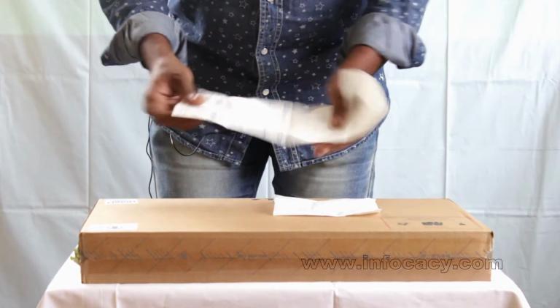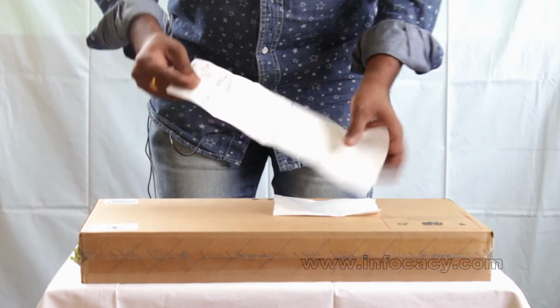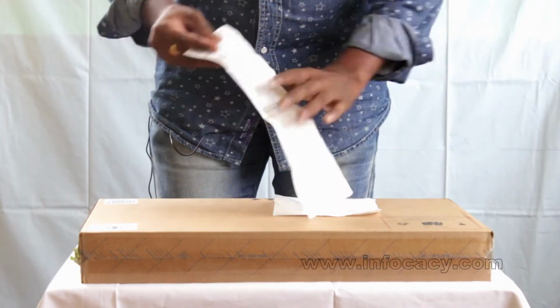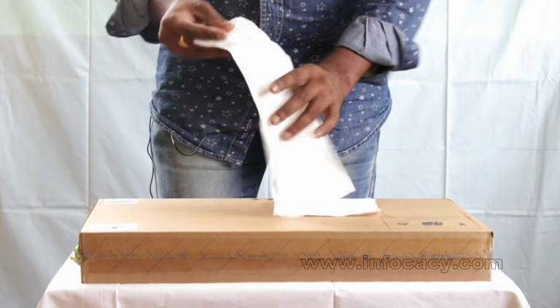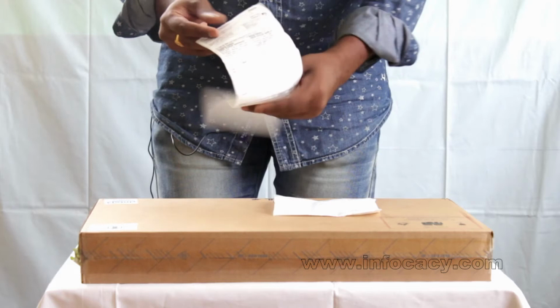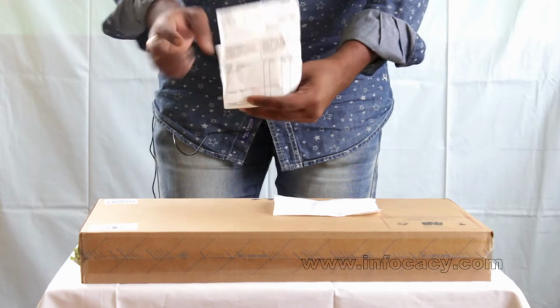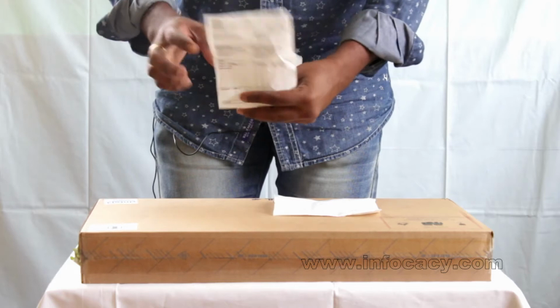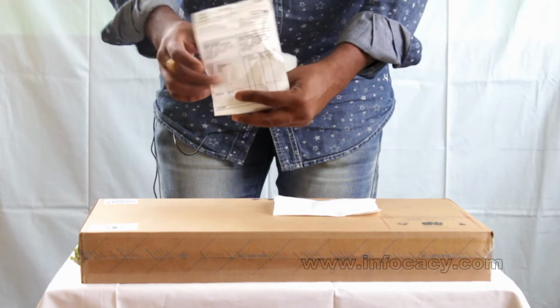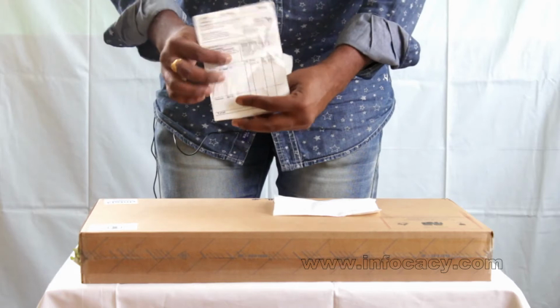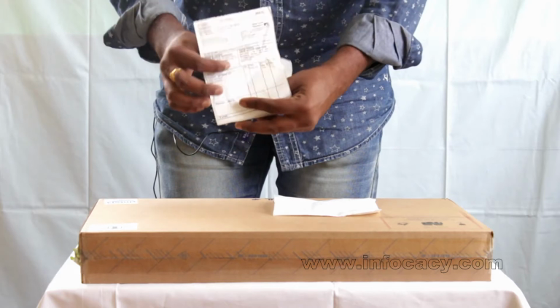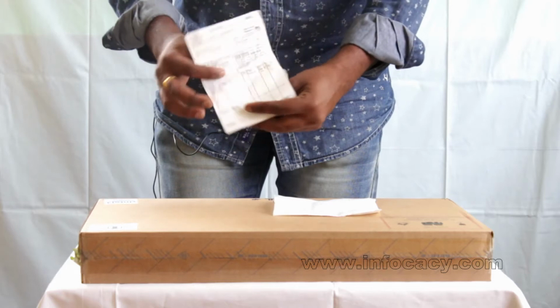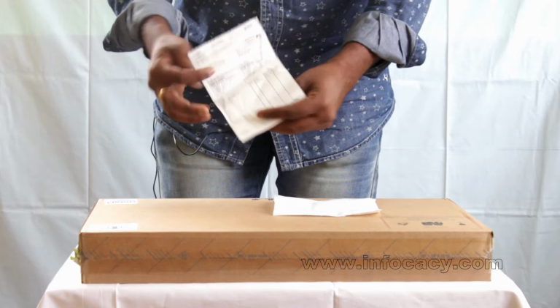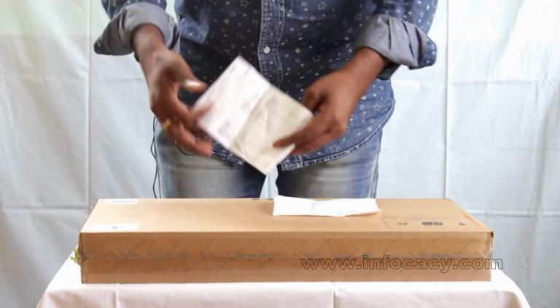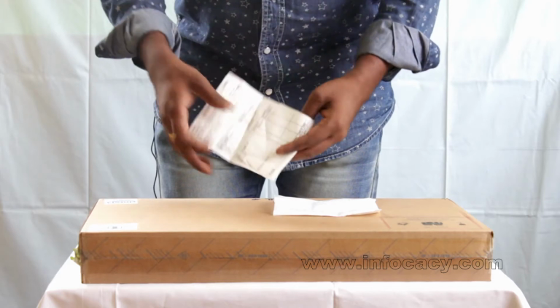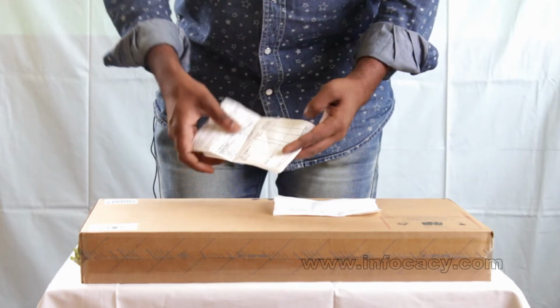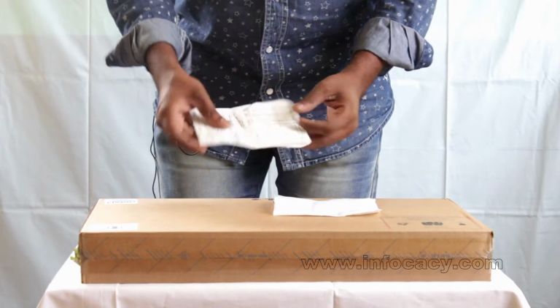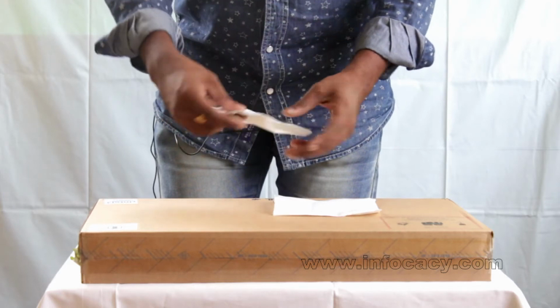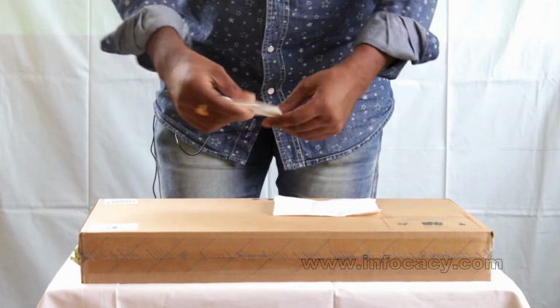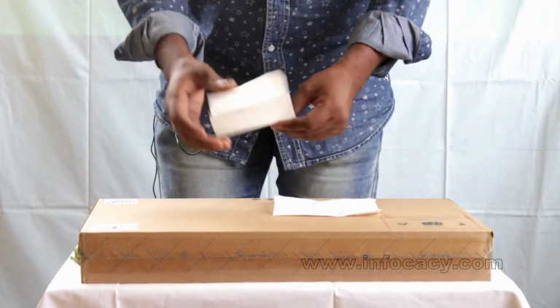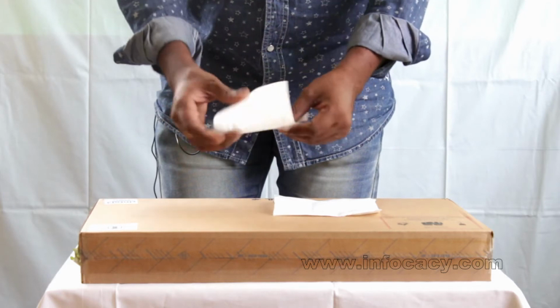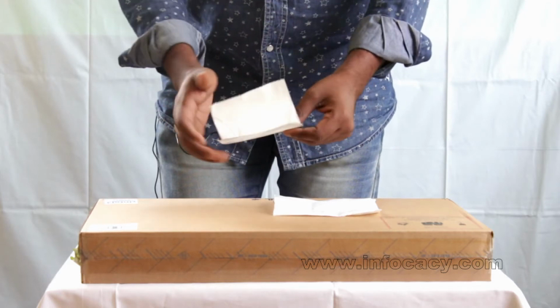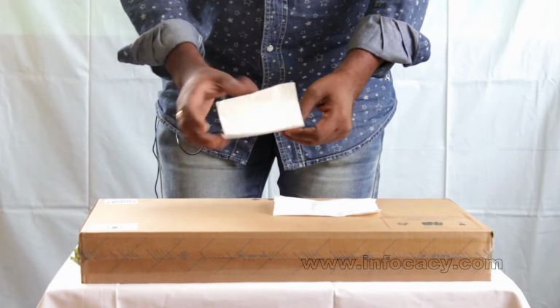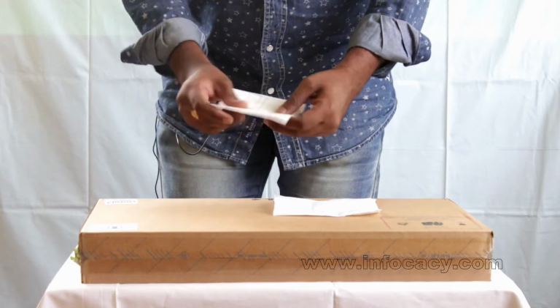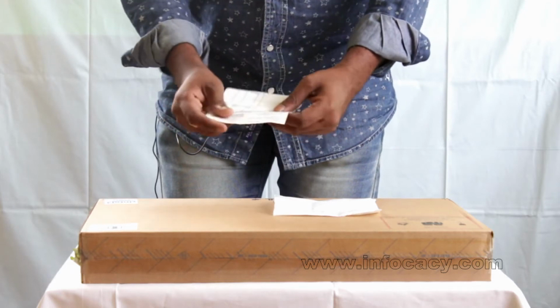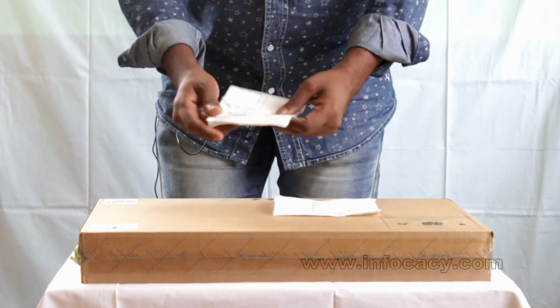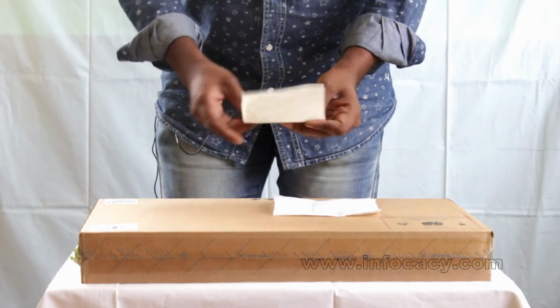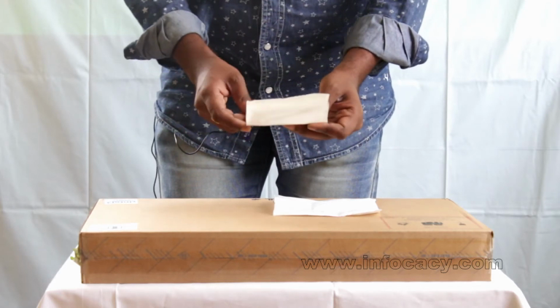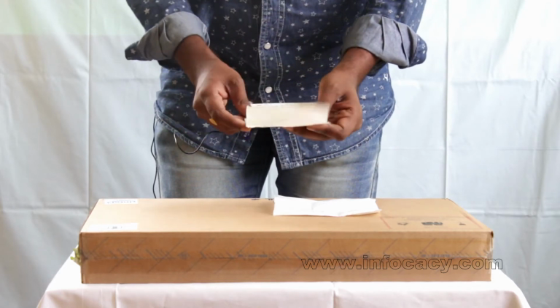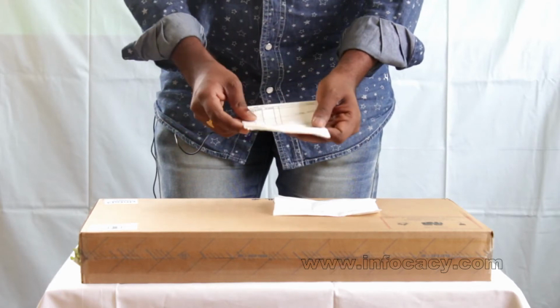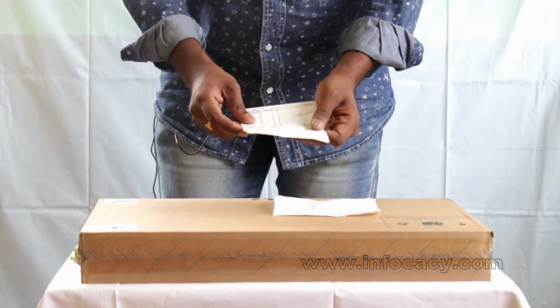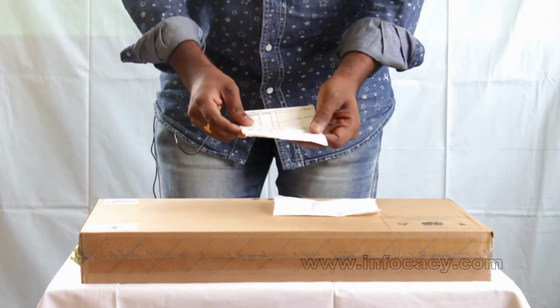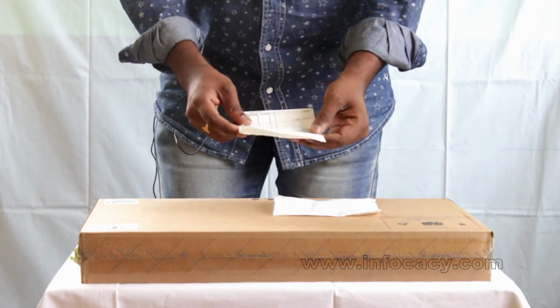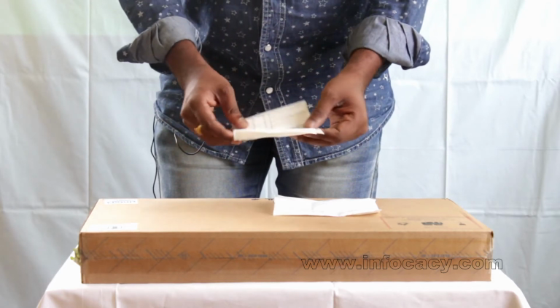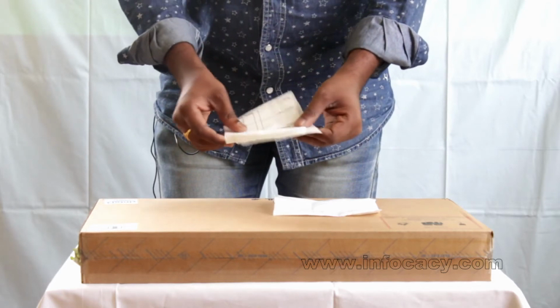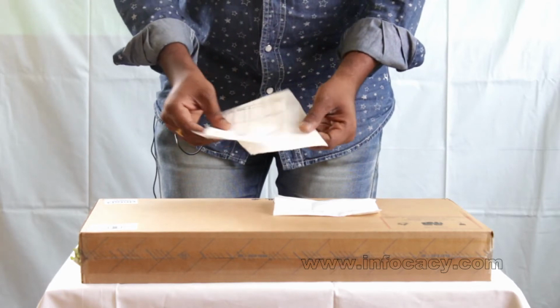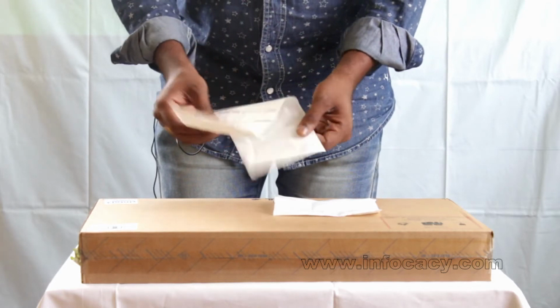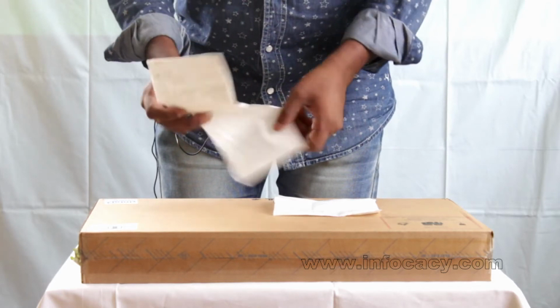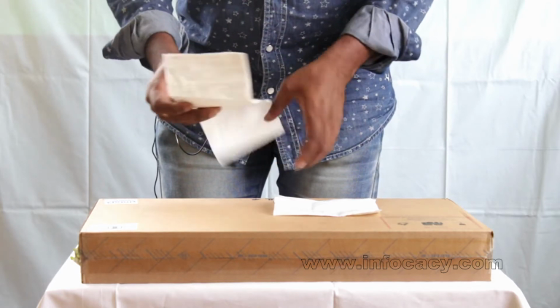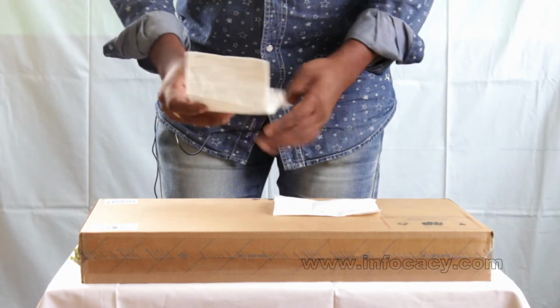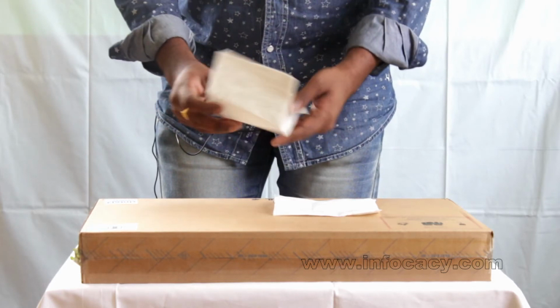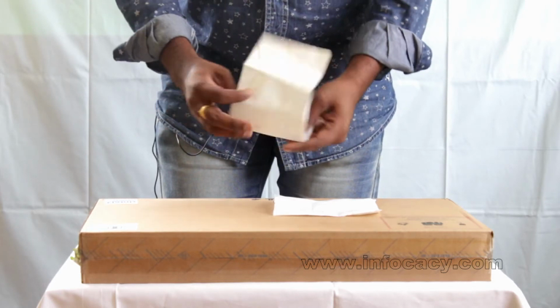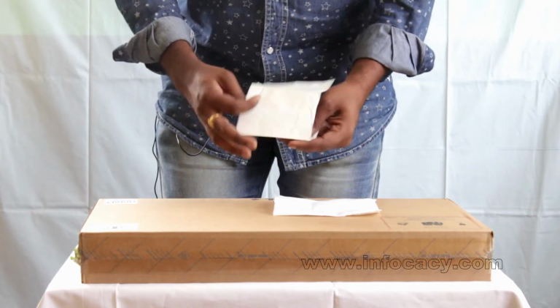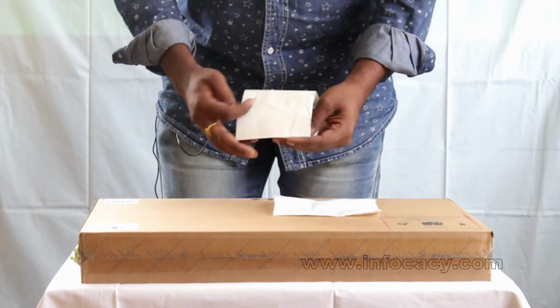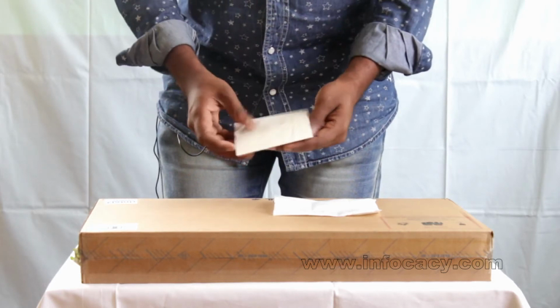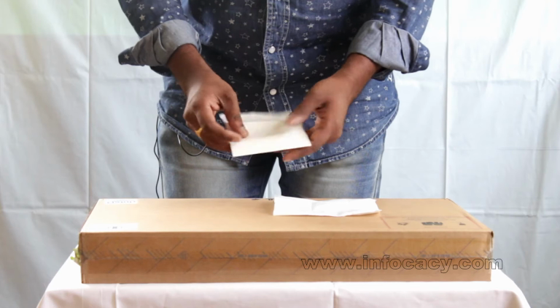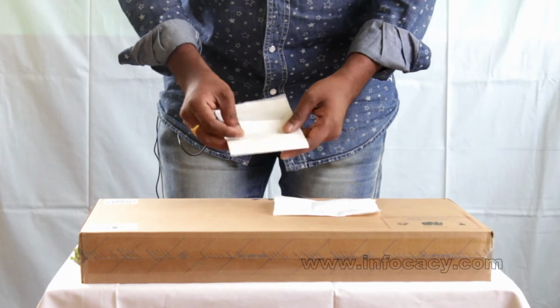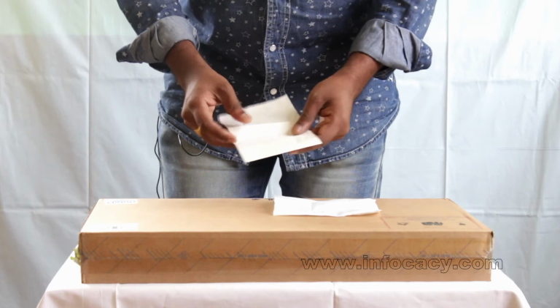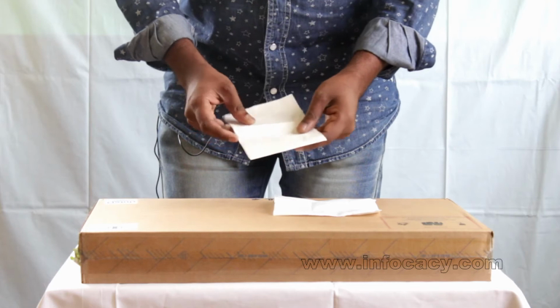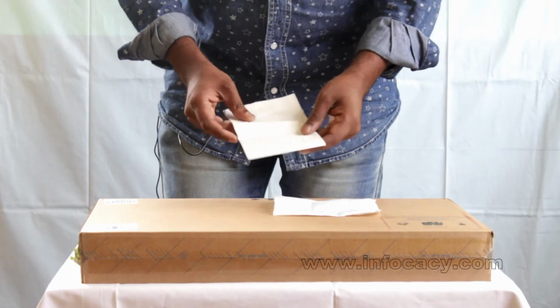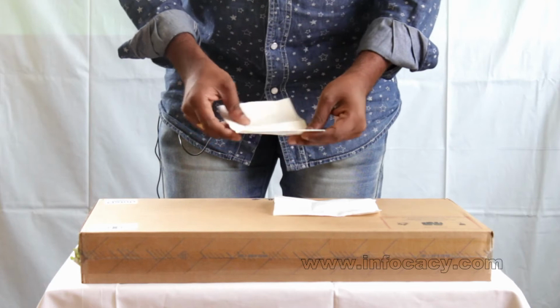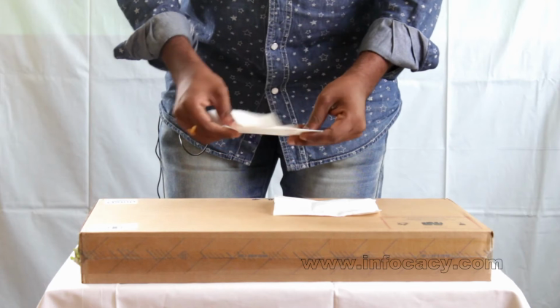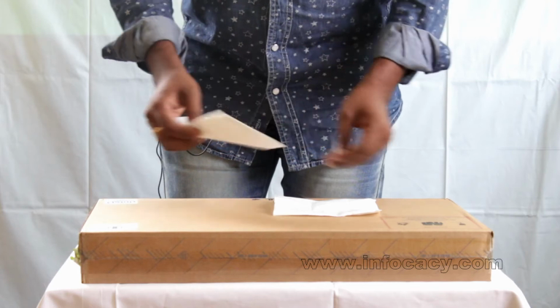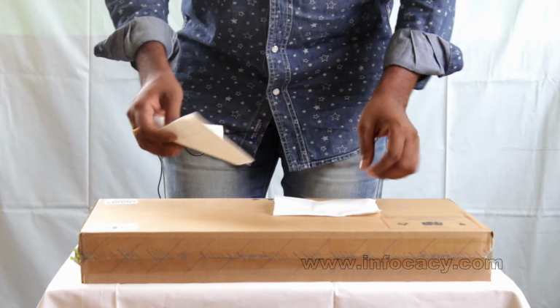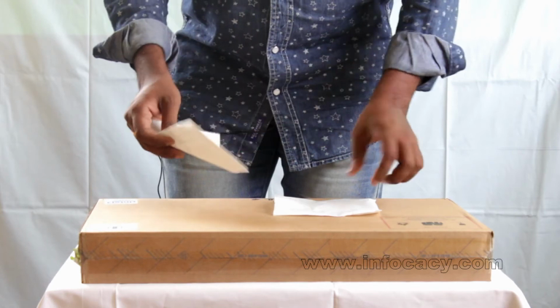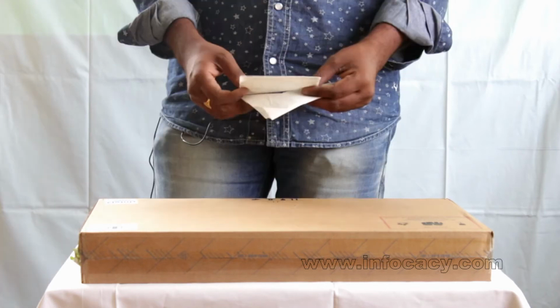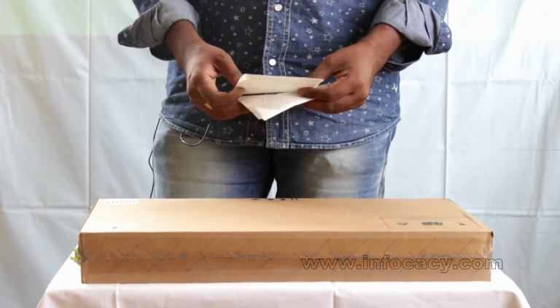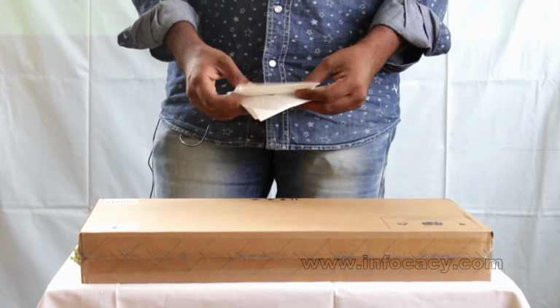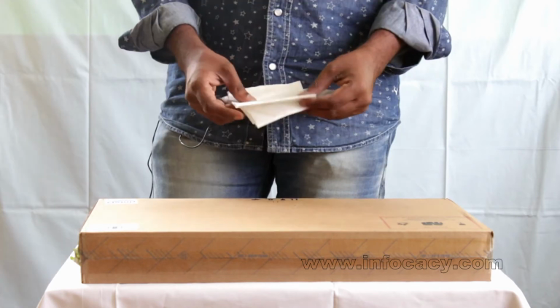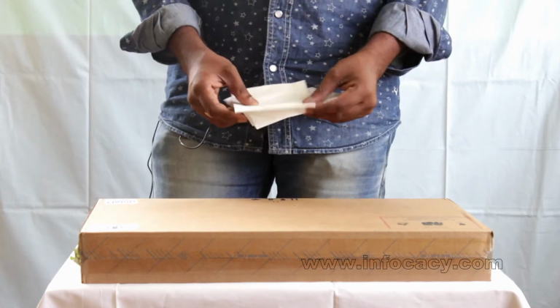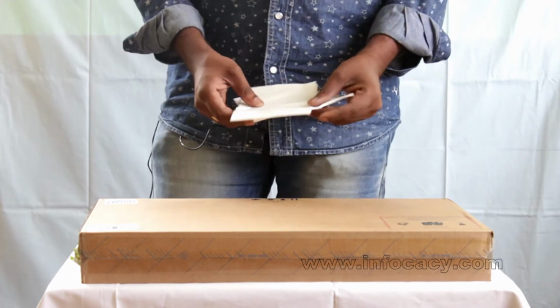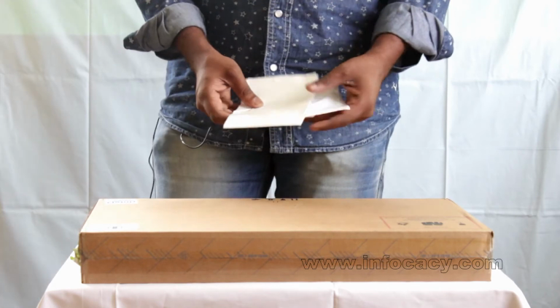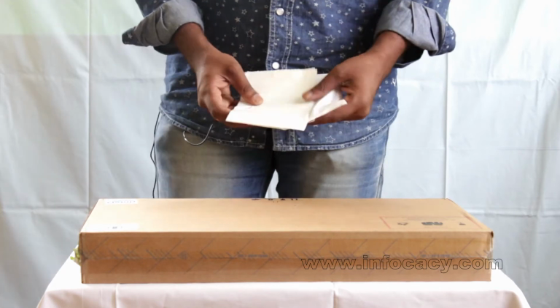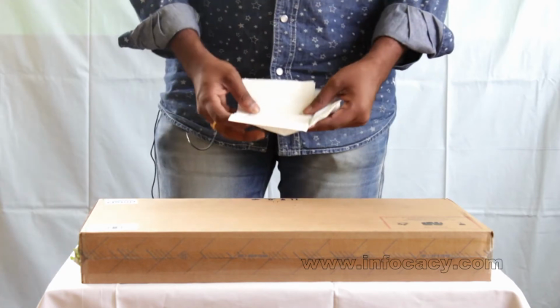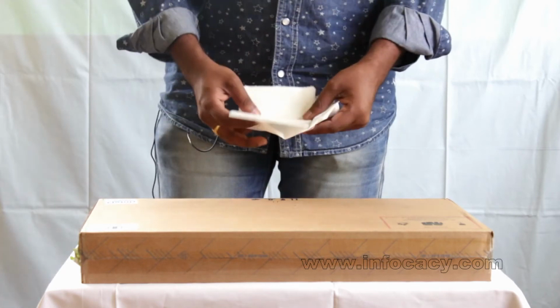This is an invoice. You have to carefully photocopy or photo scan it and keep it, because it has 1 year on-site warranty.